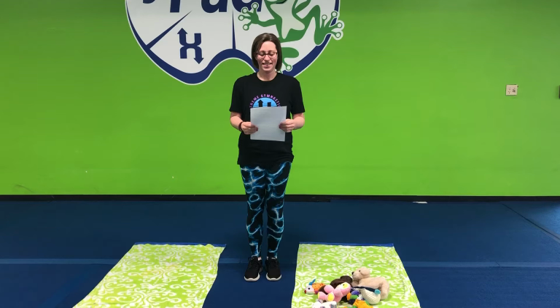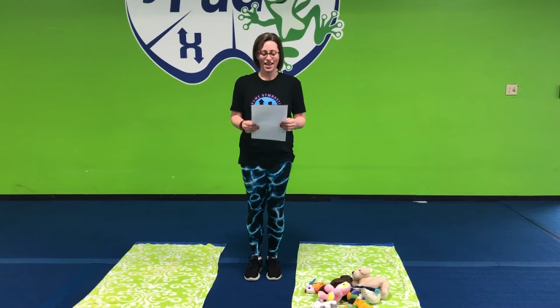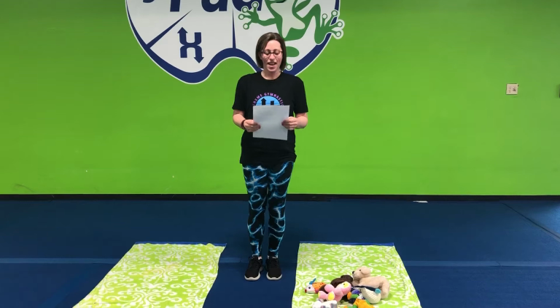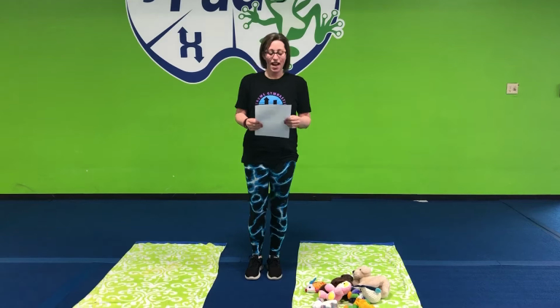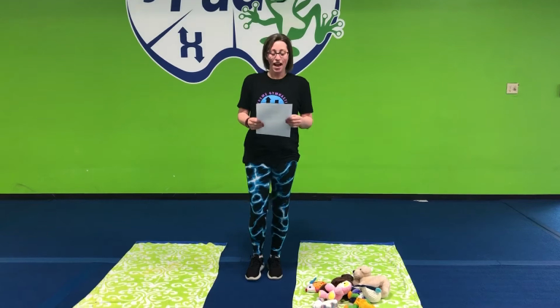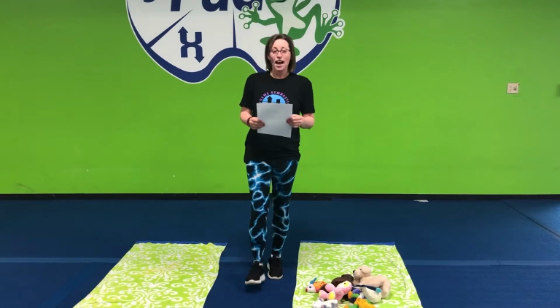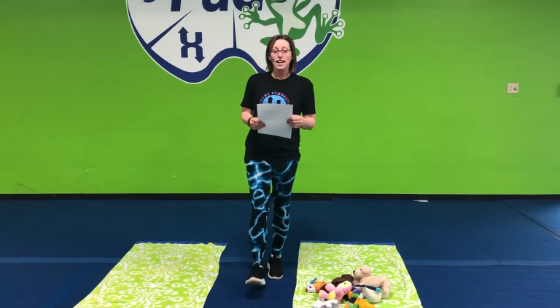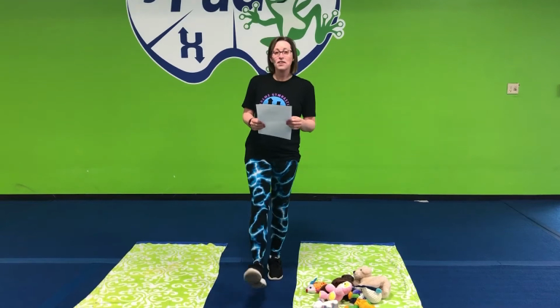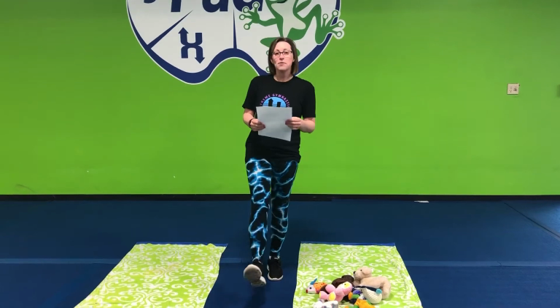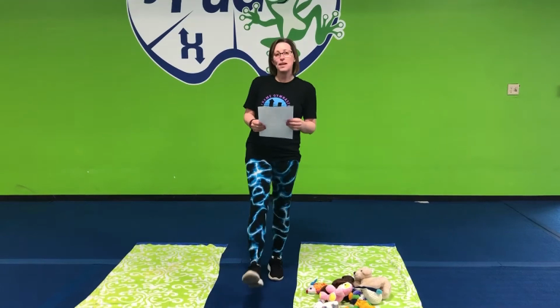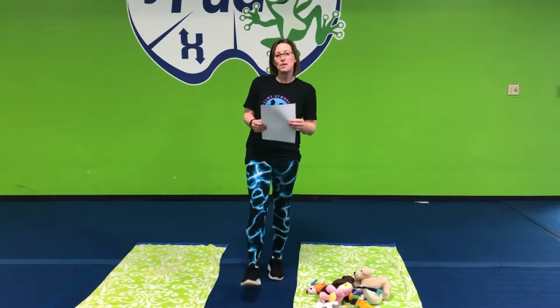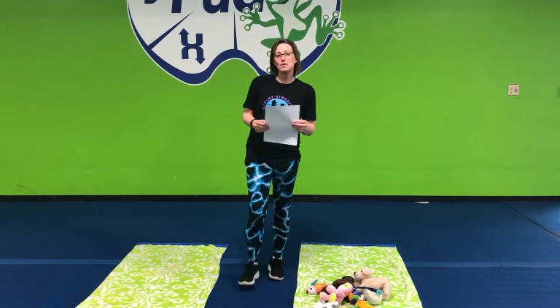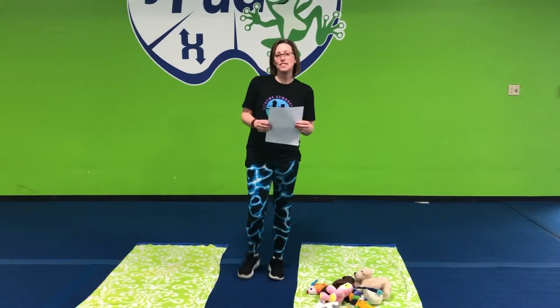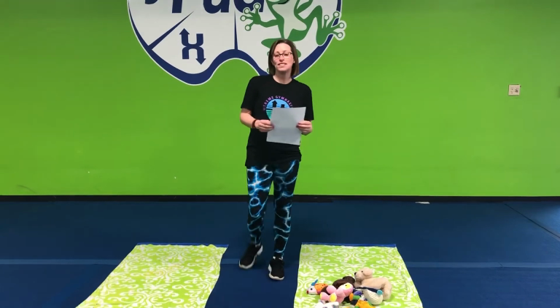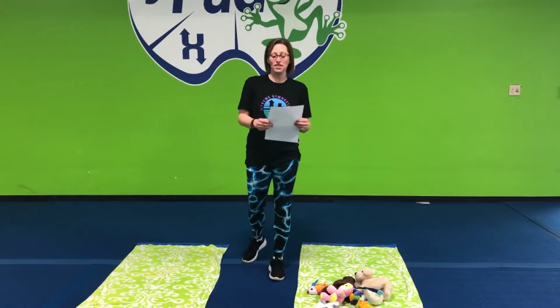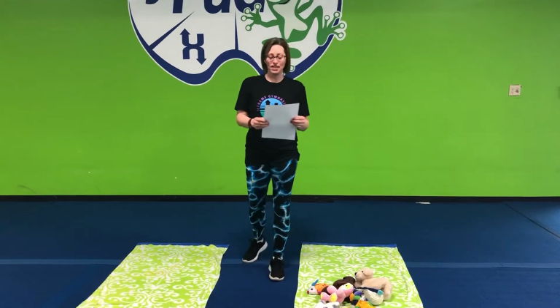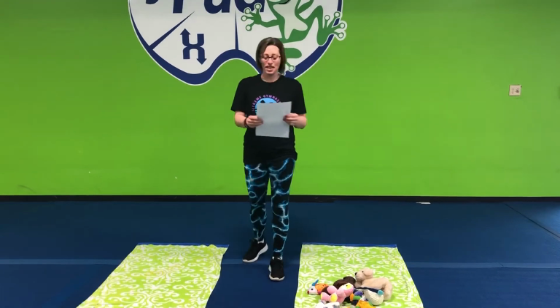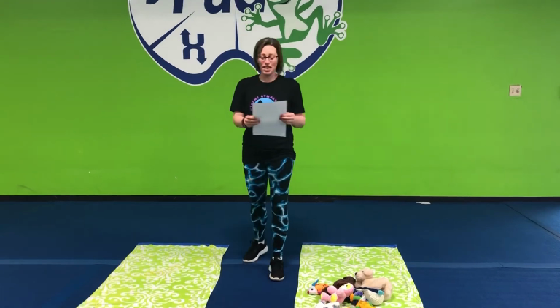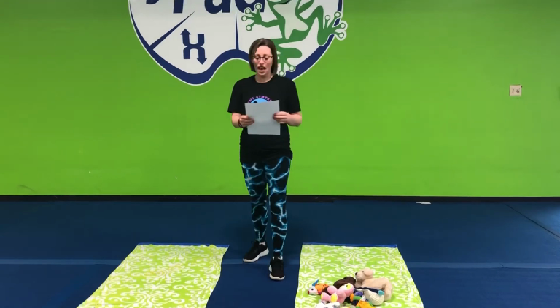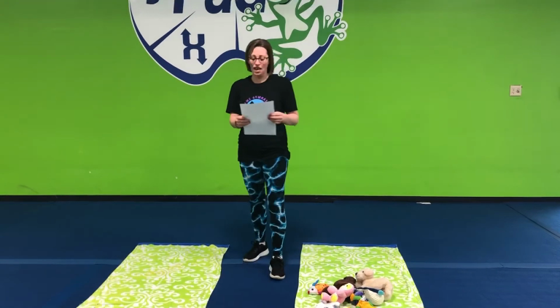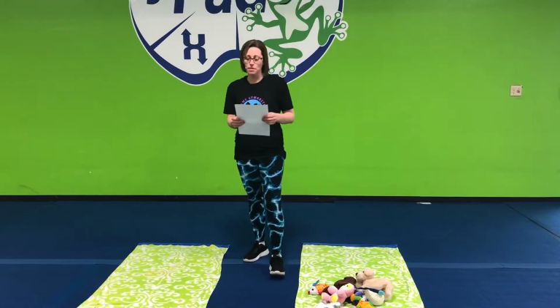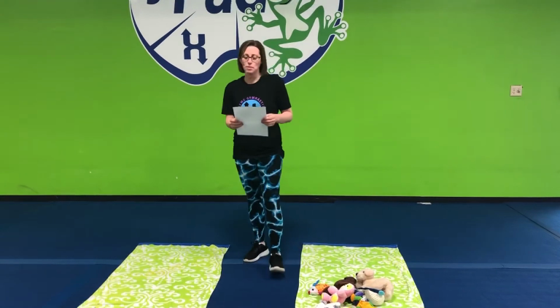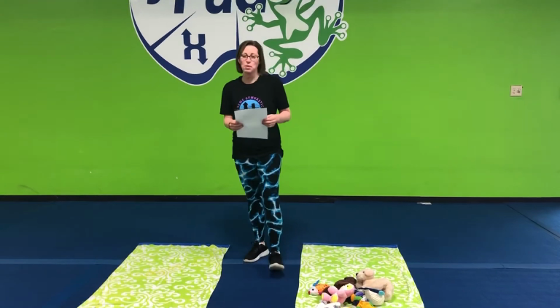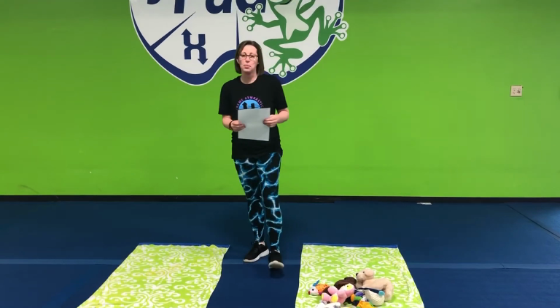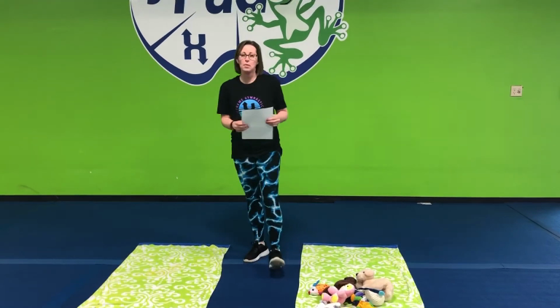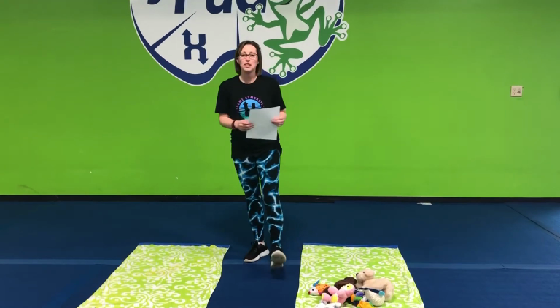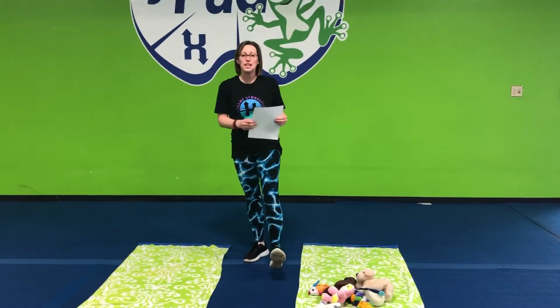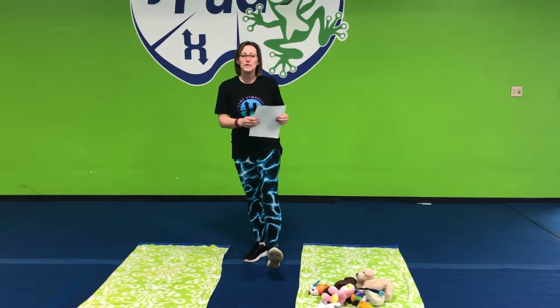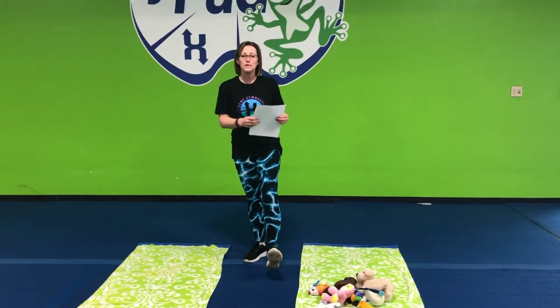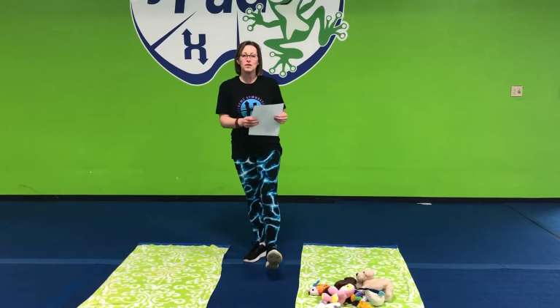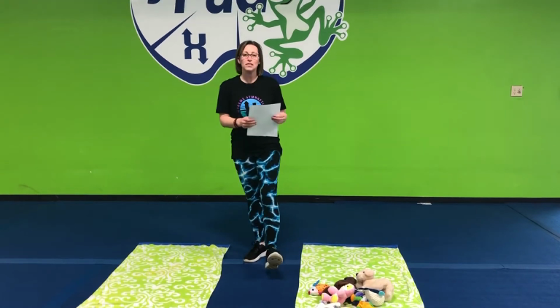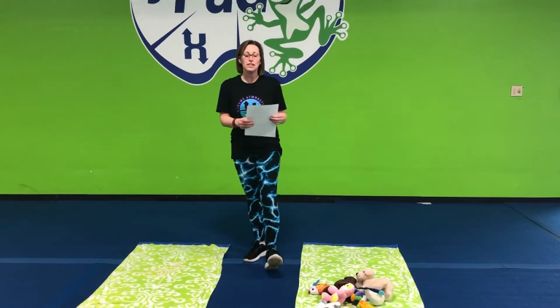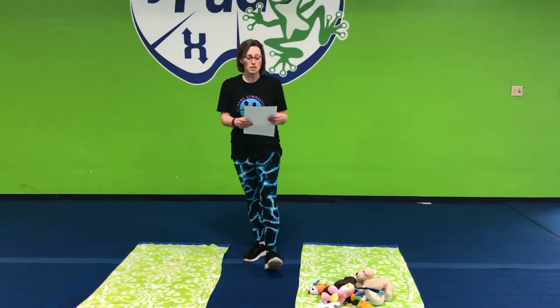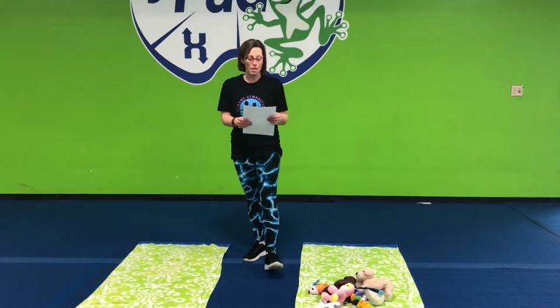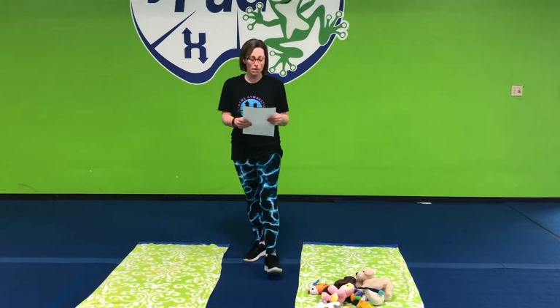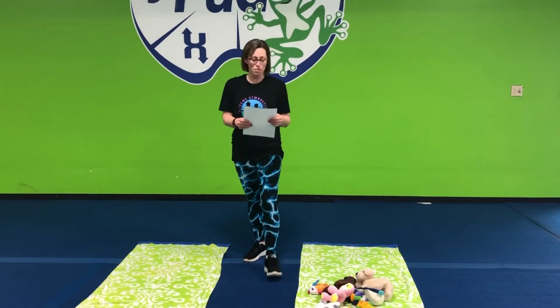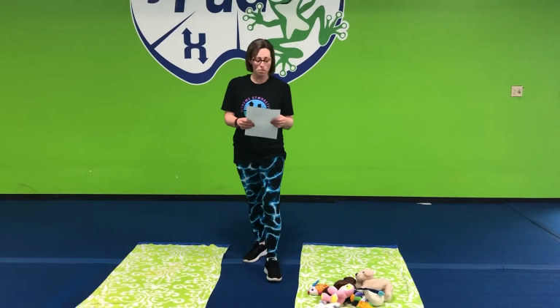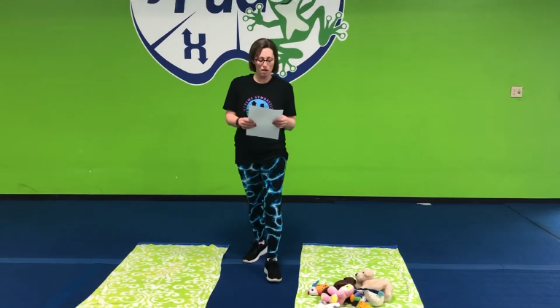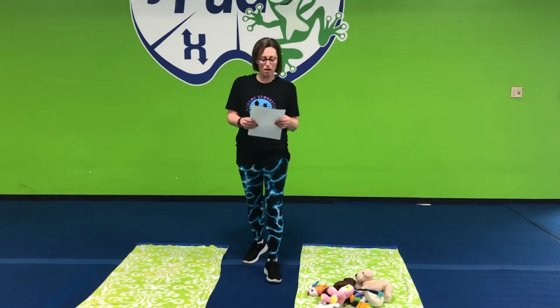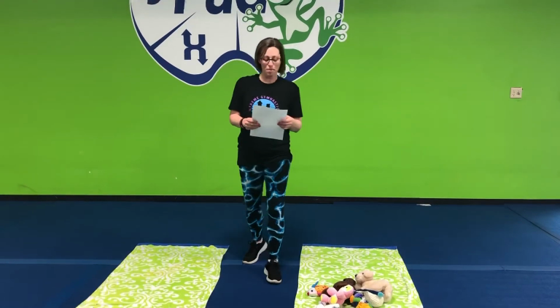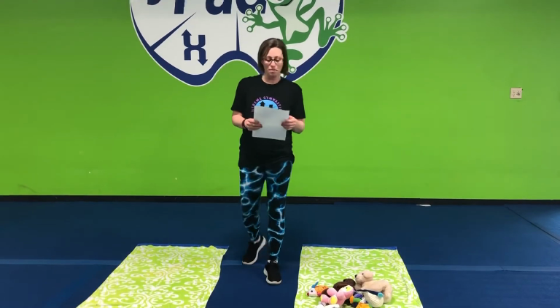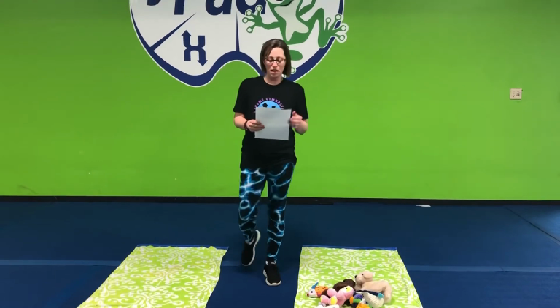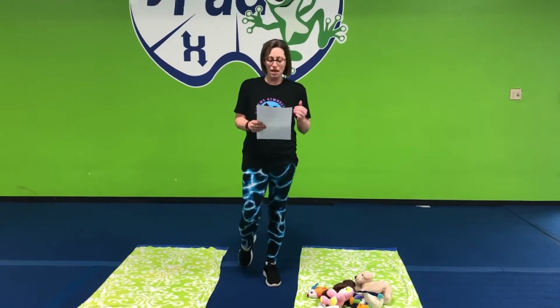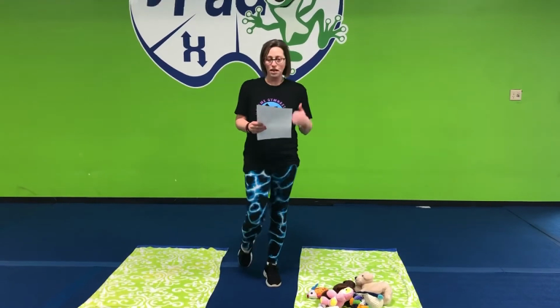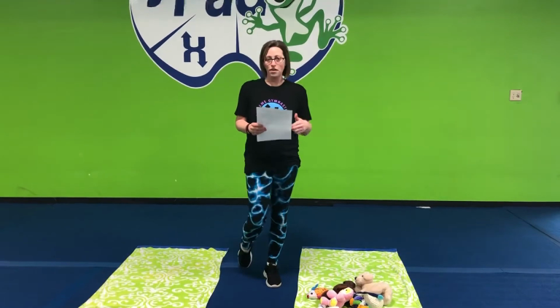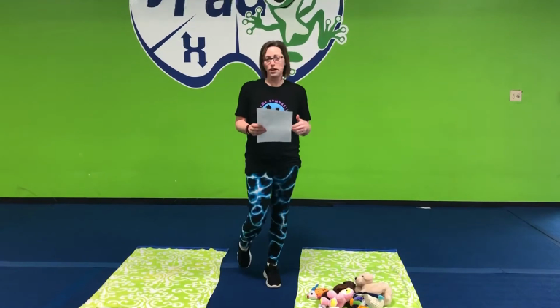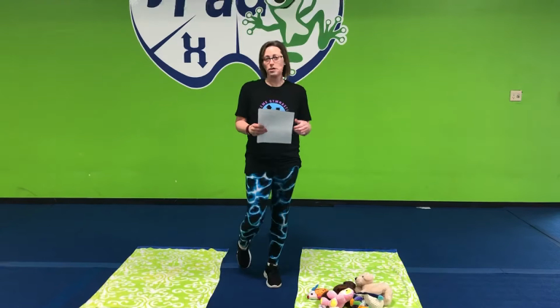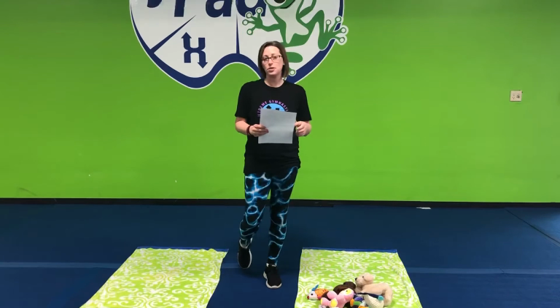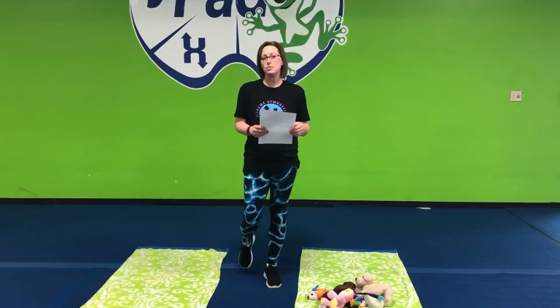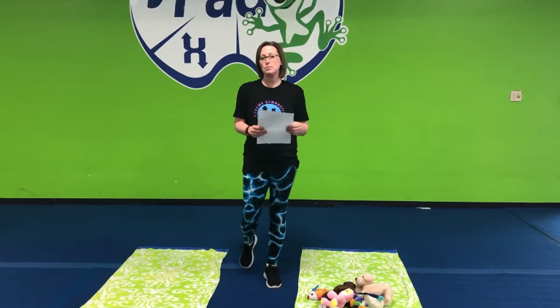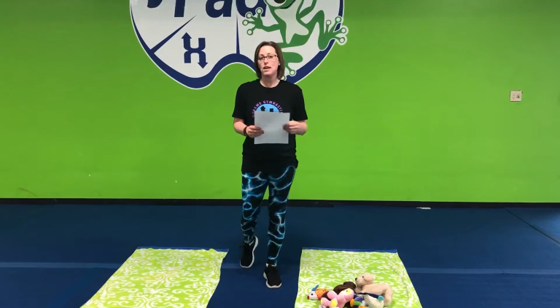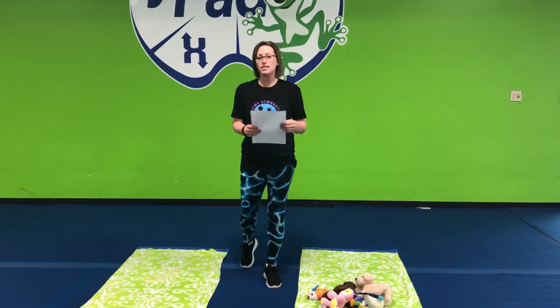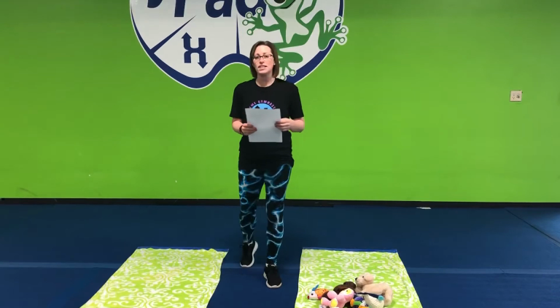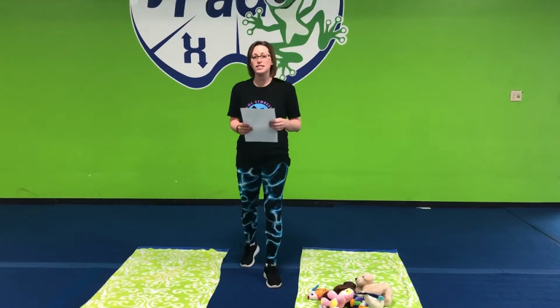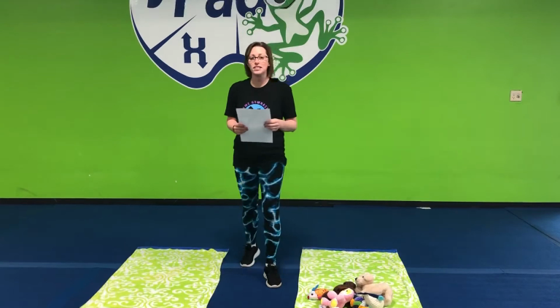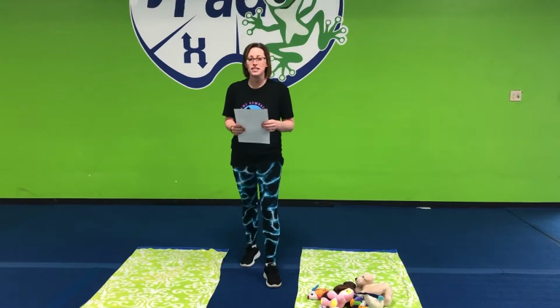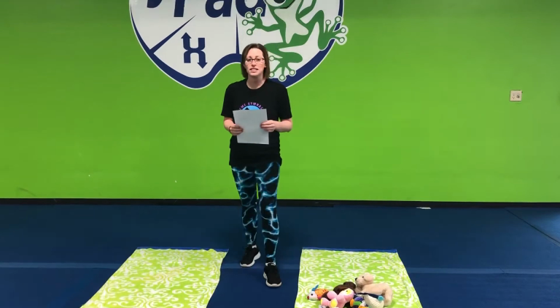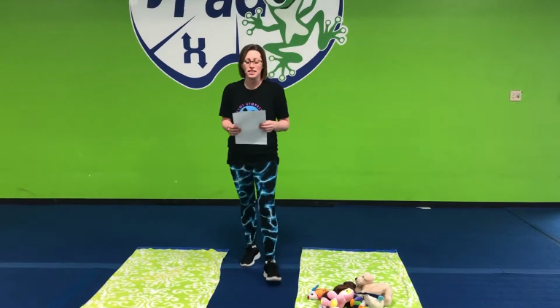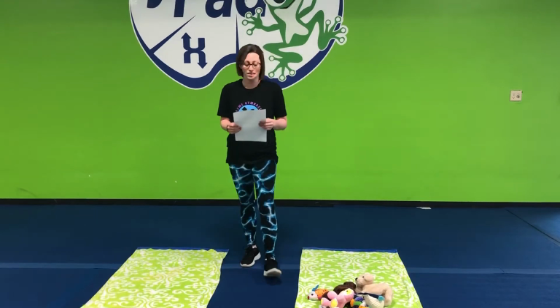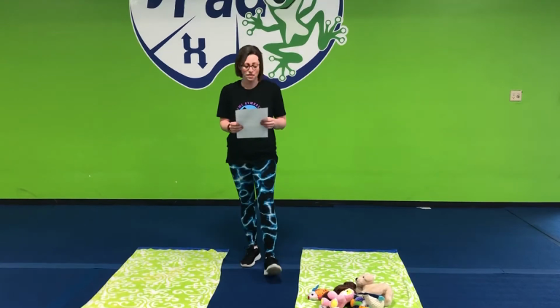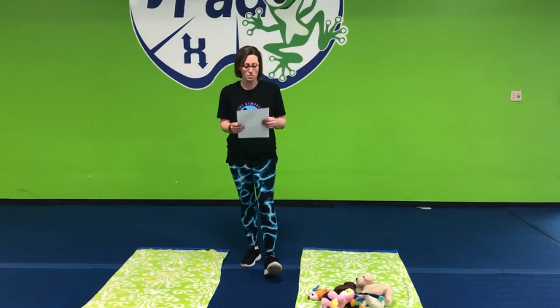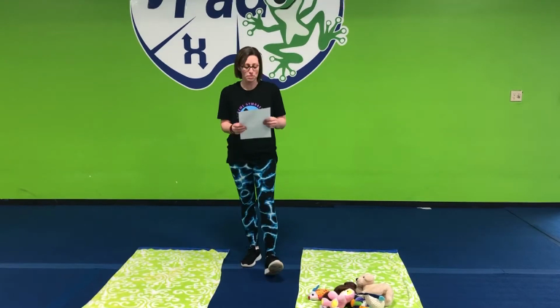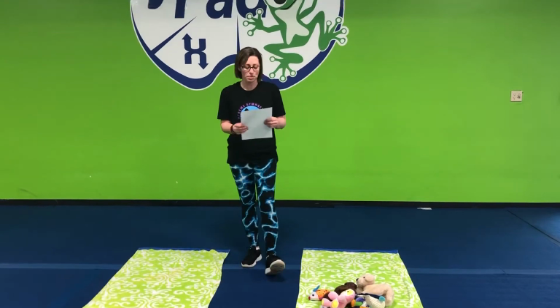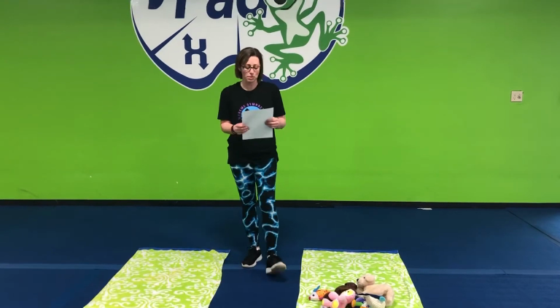Hello, my name is Sarah Lee and I'm the department lead for our Lily Pad program here at Extreme Gymnastics in Lee's Summit, Missouri.